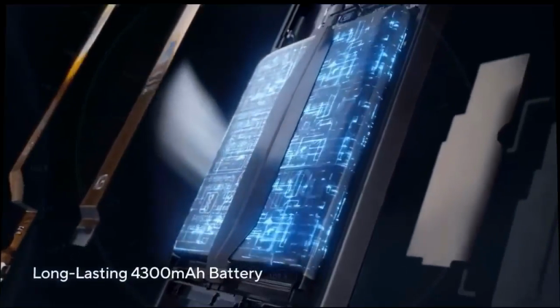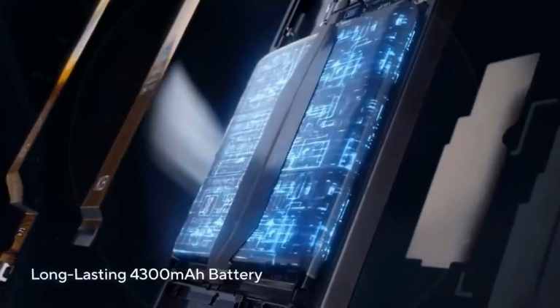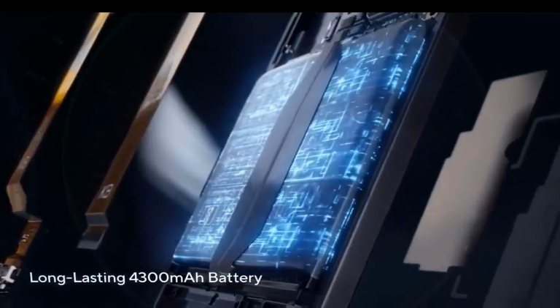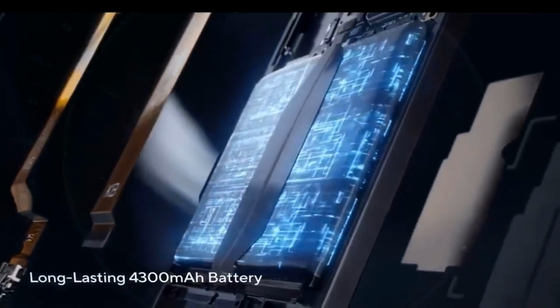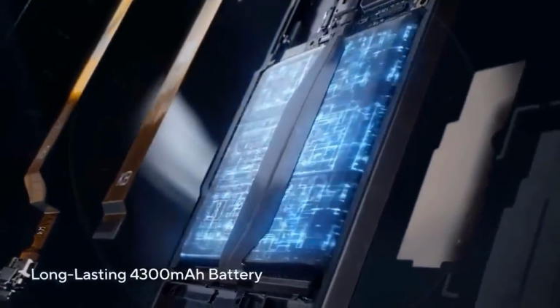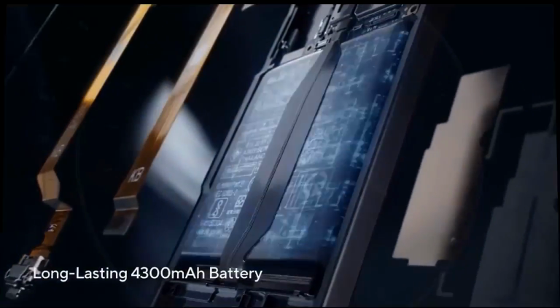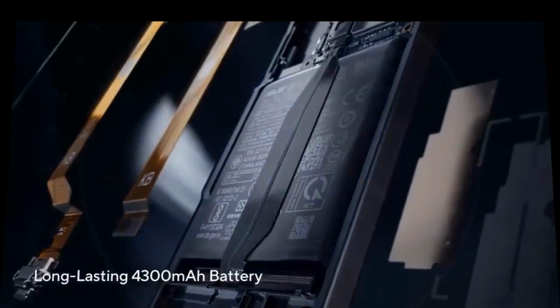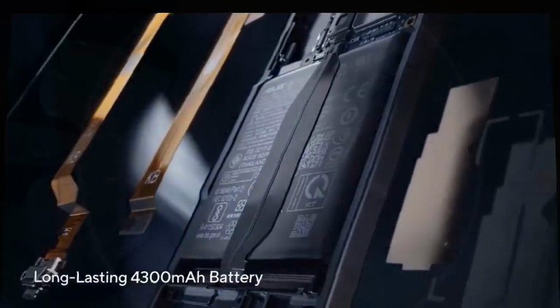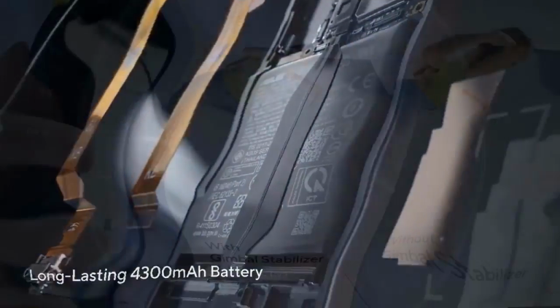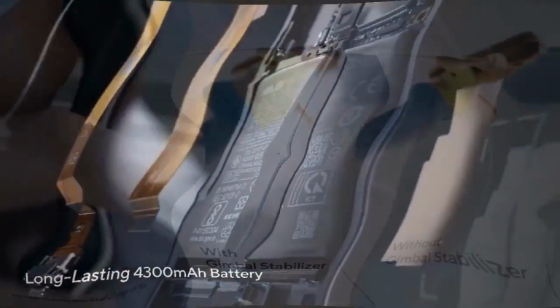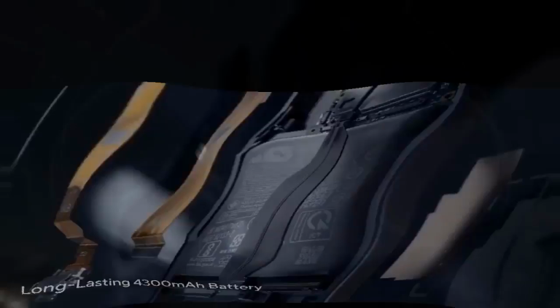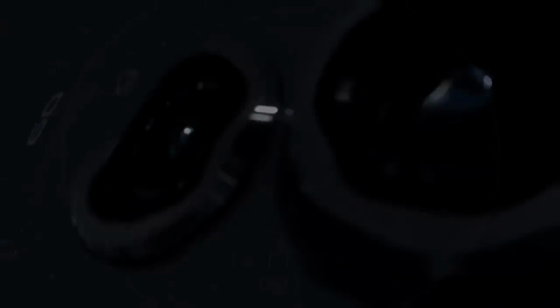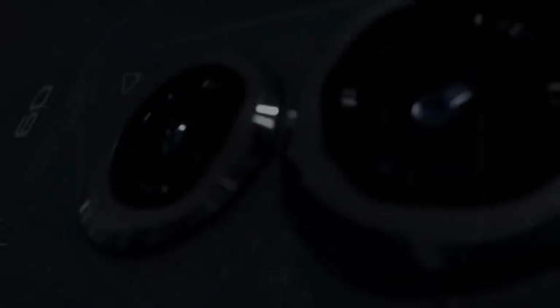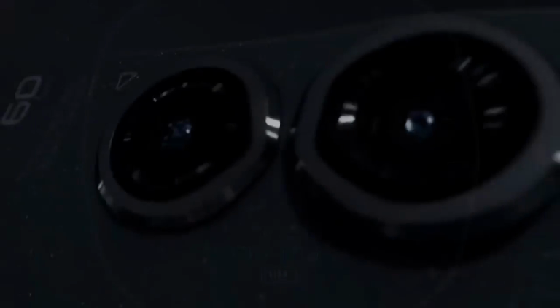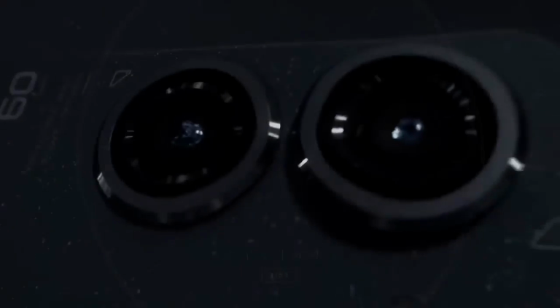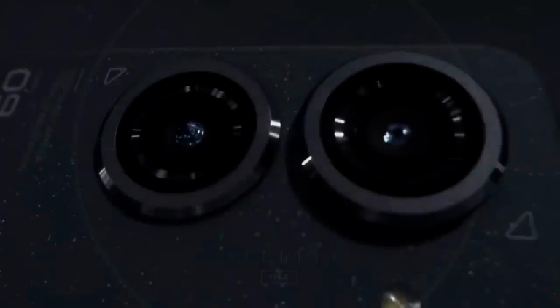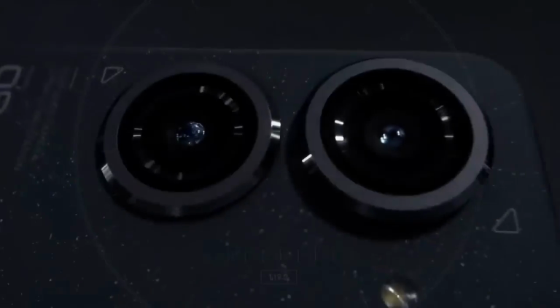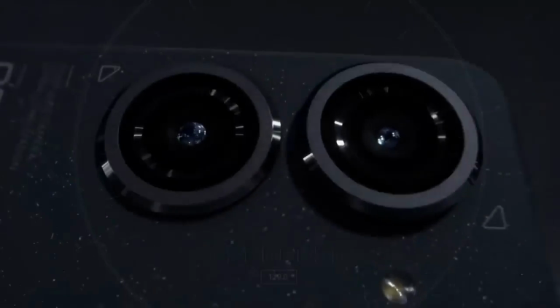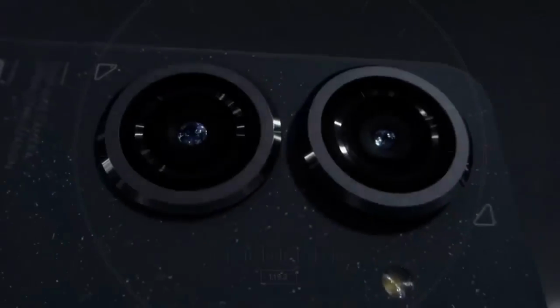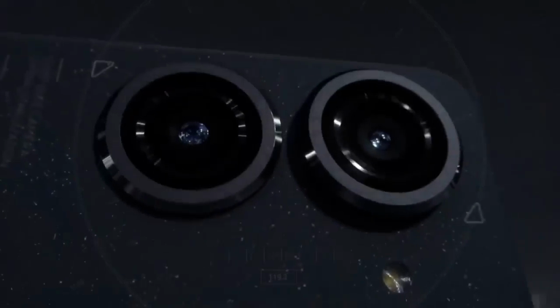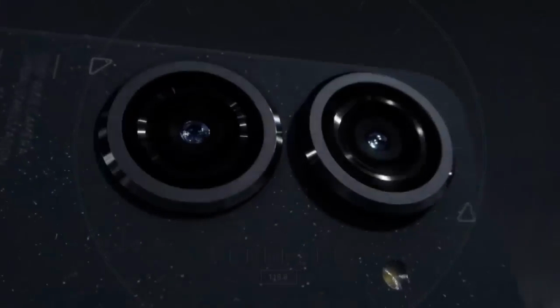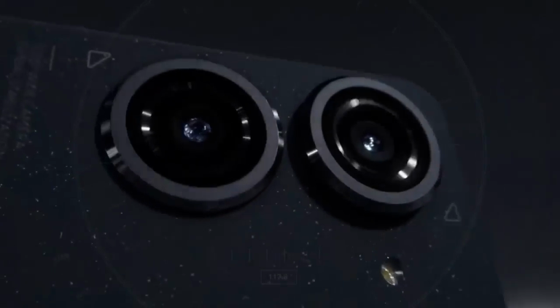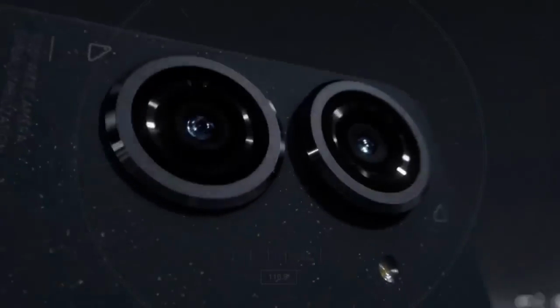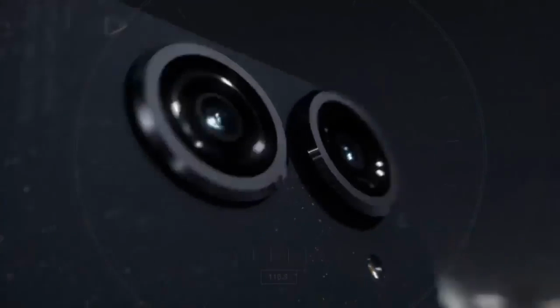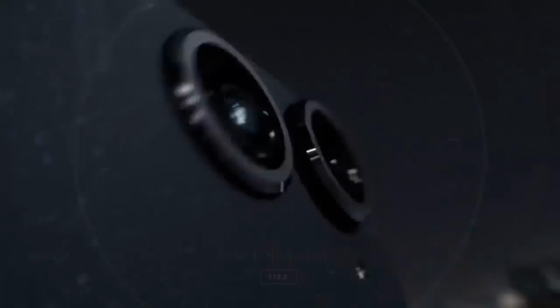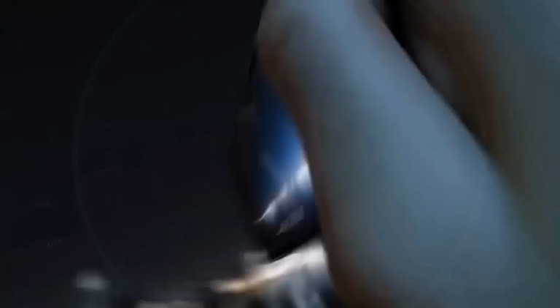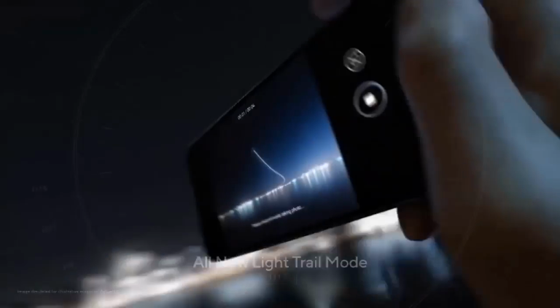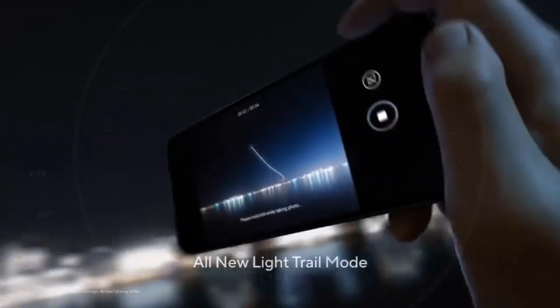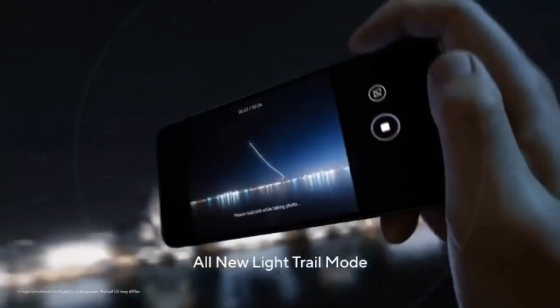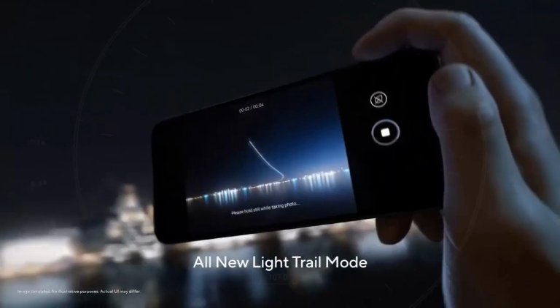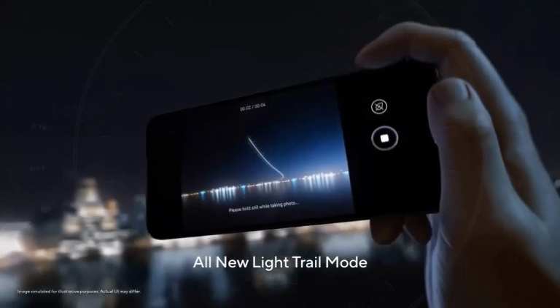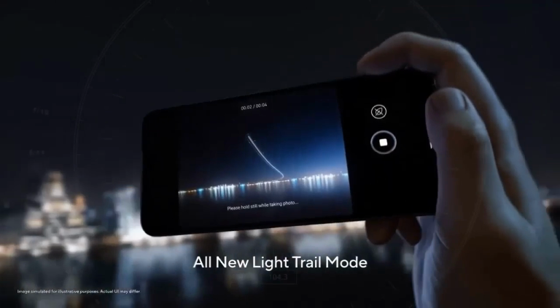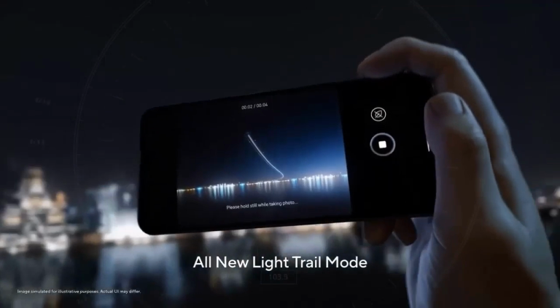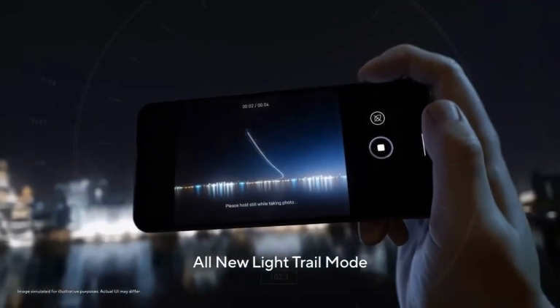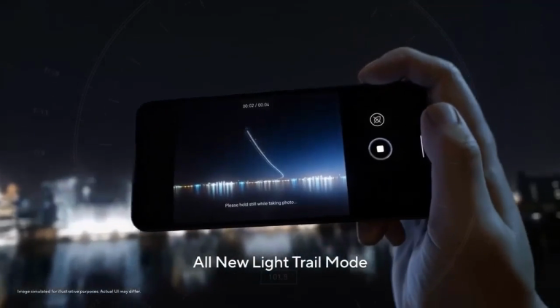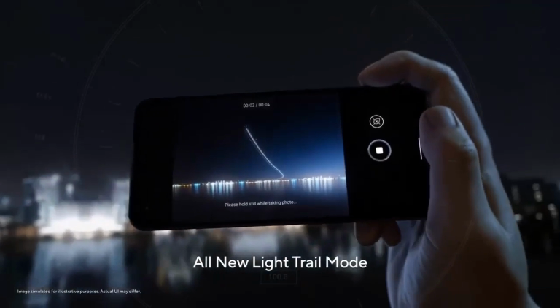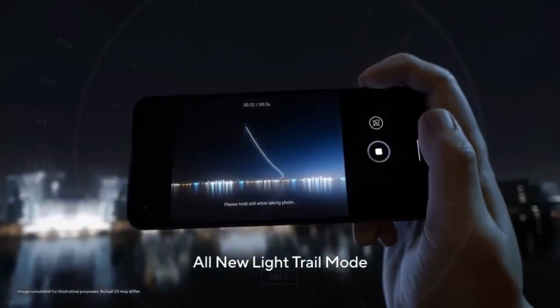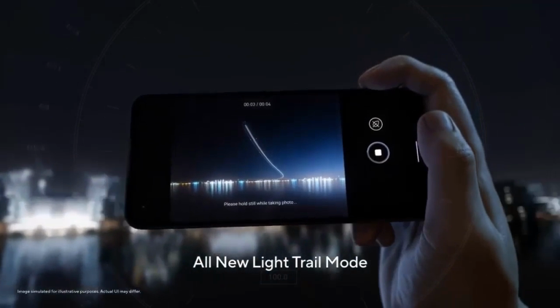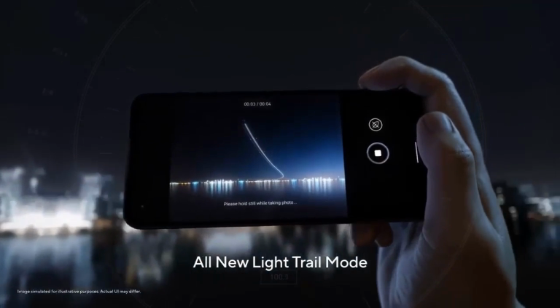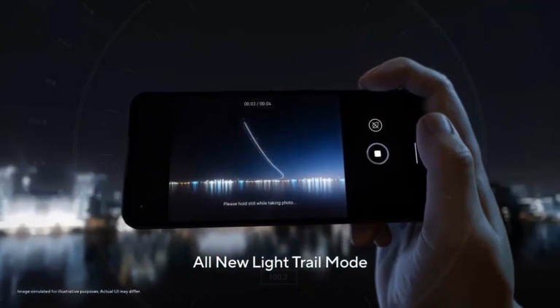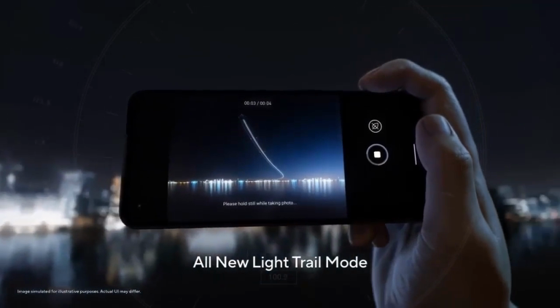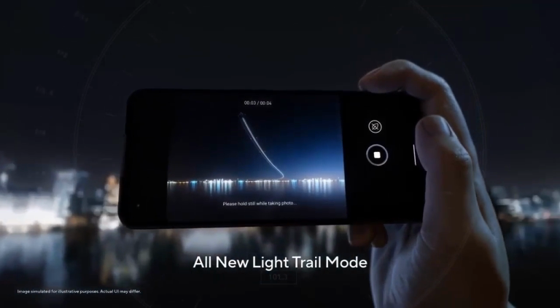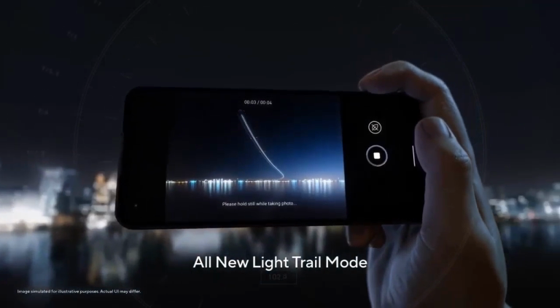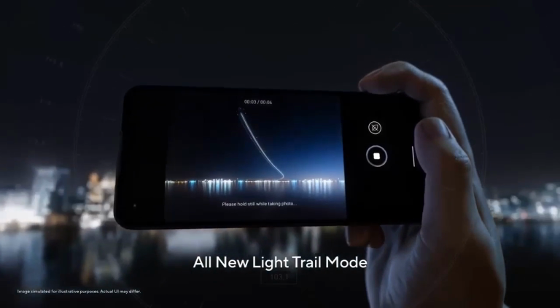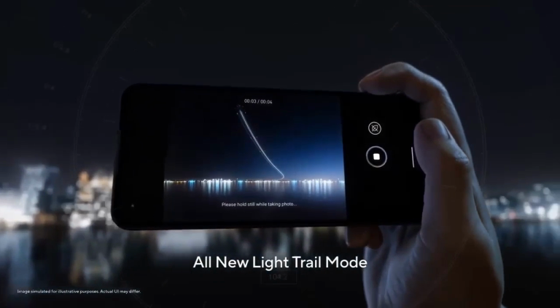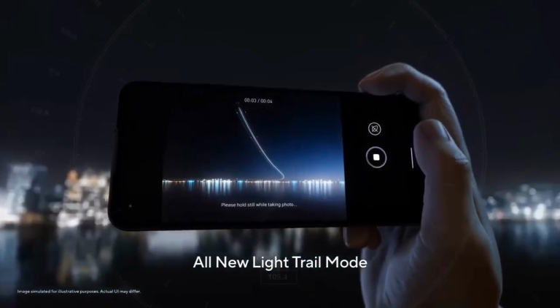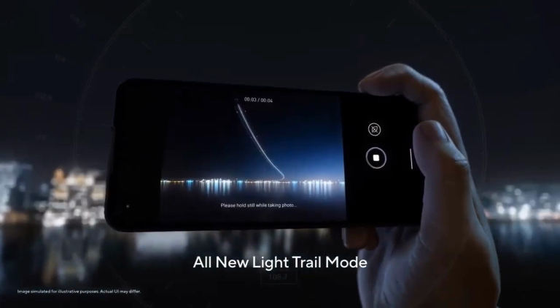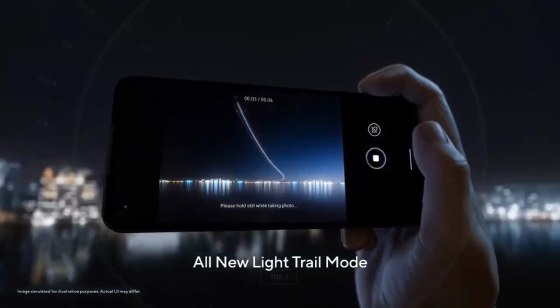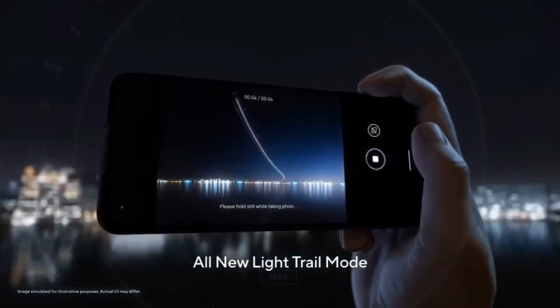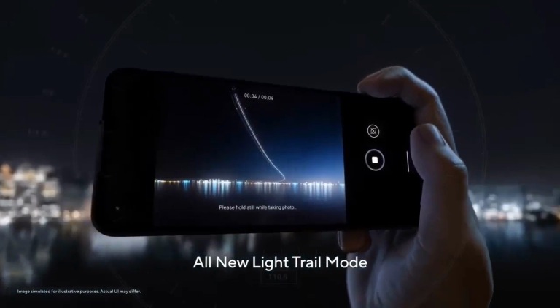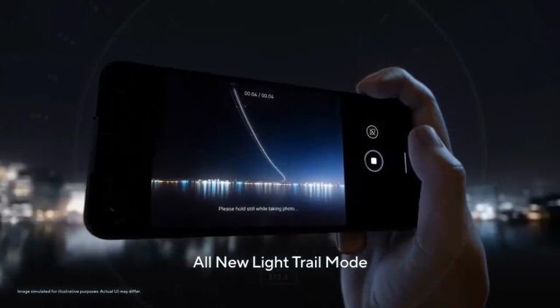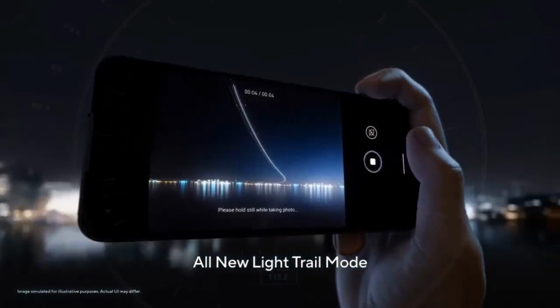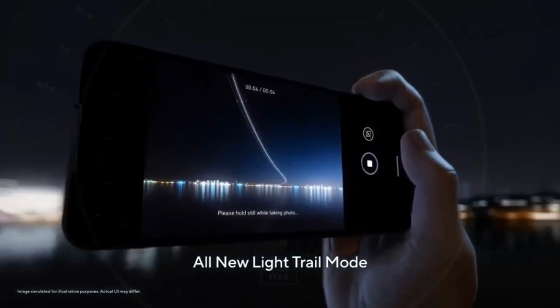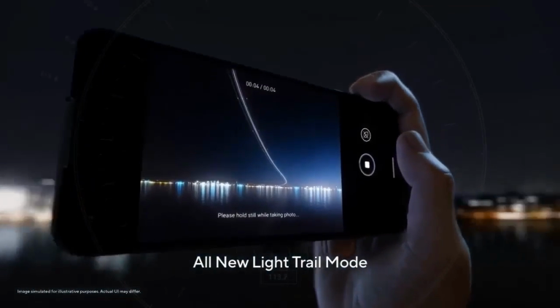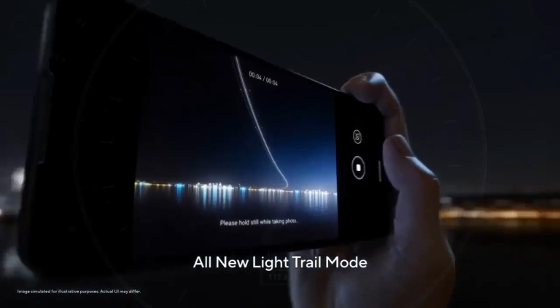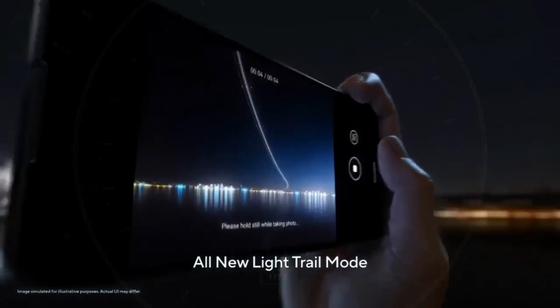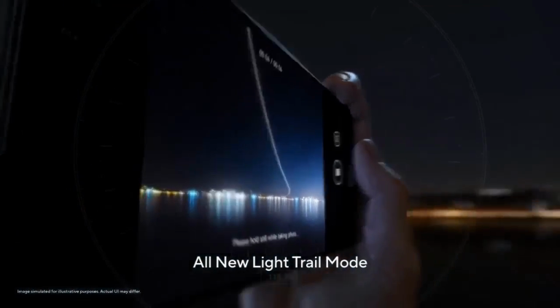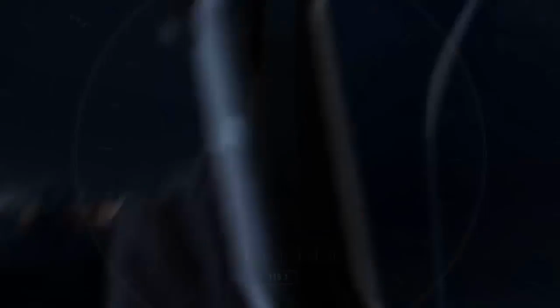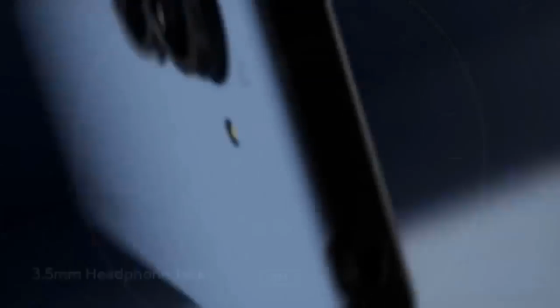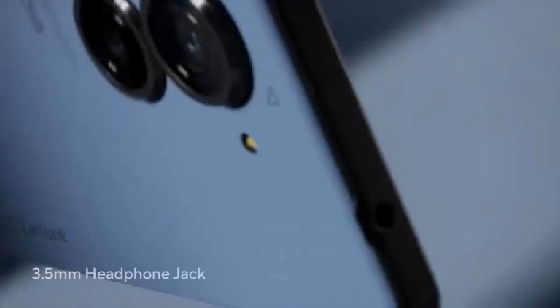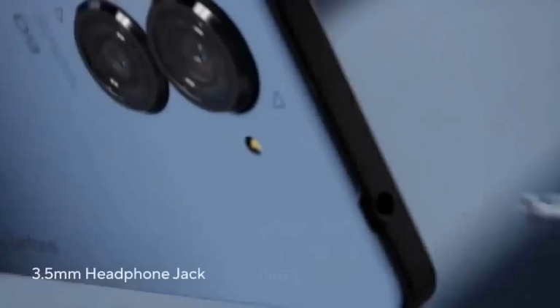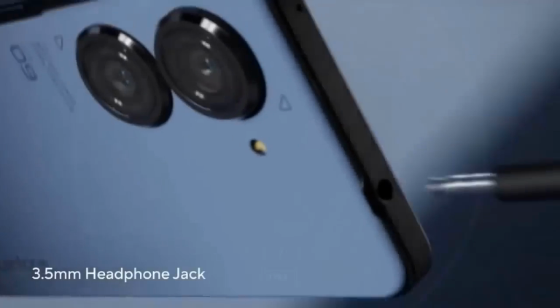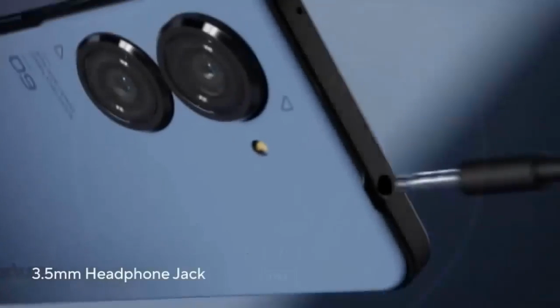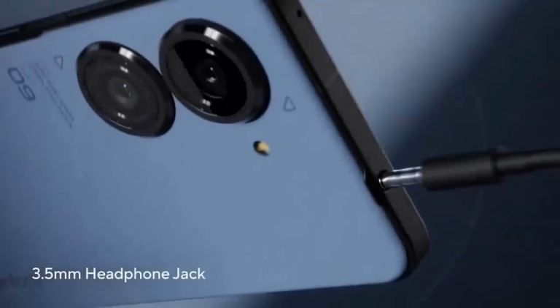For connectivity, the phone will have 5G bands, Wi-Fi 6E, Bluetooth 5.2, NFC, and GNSS.